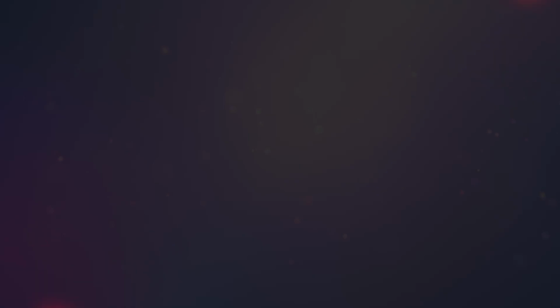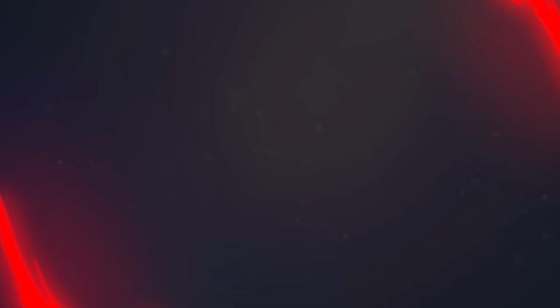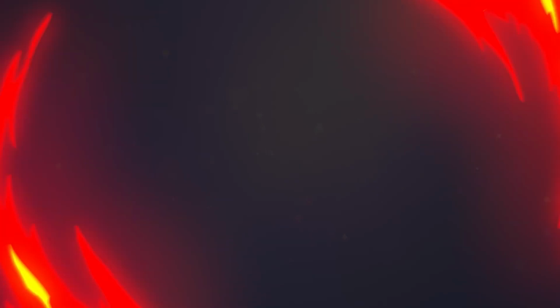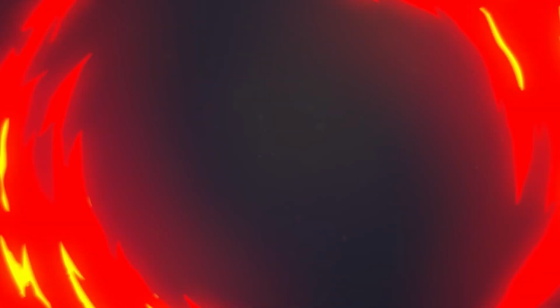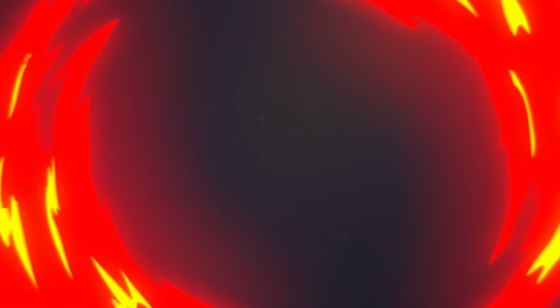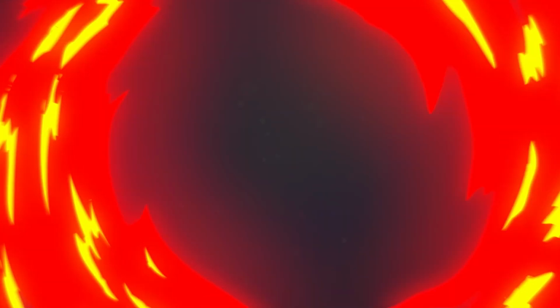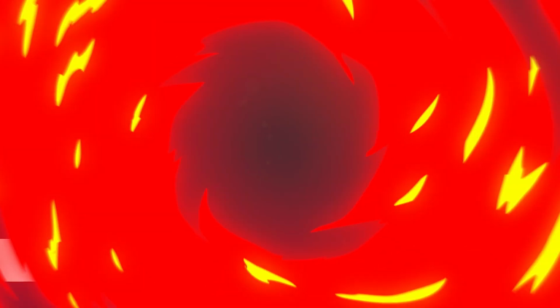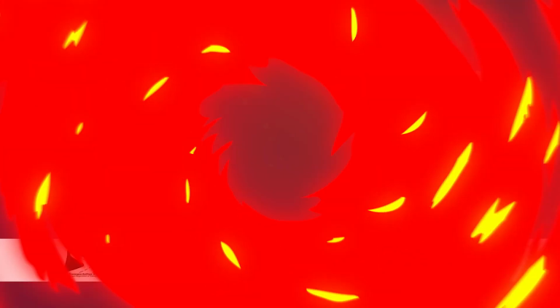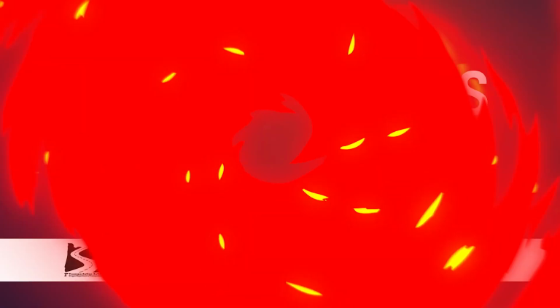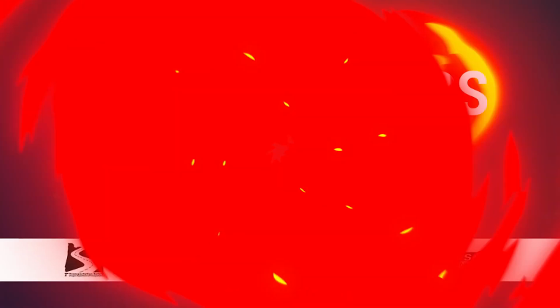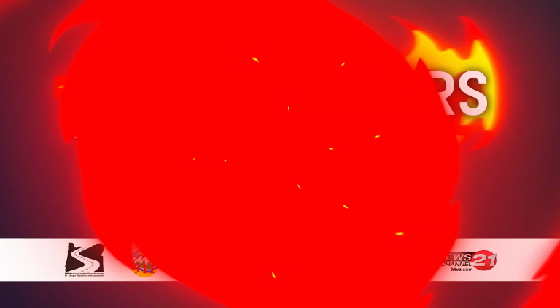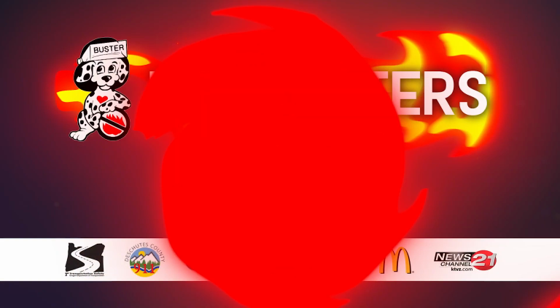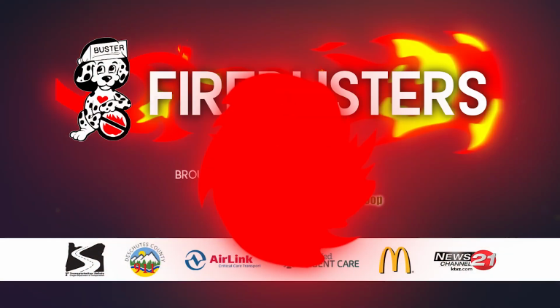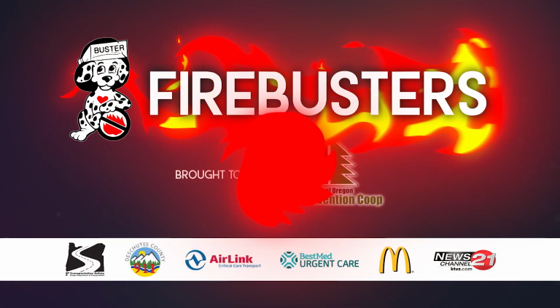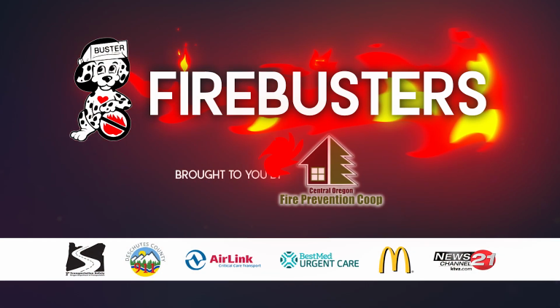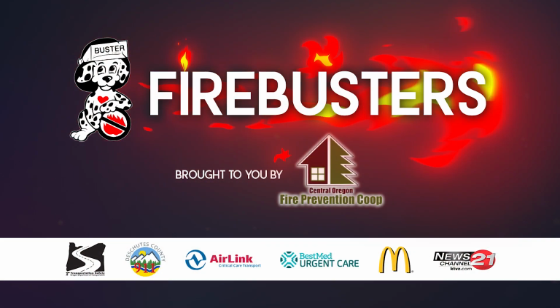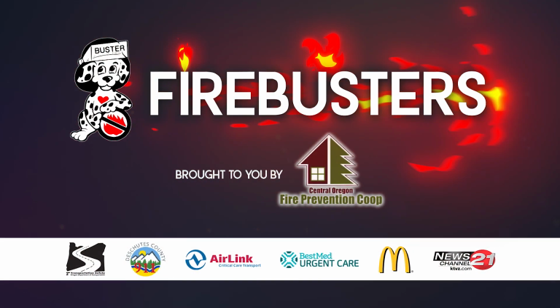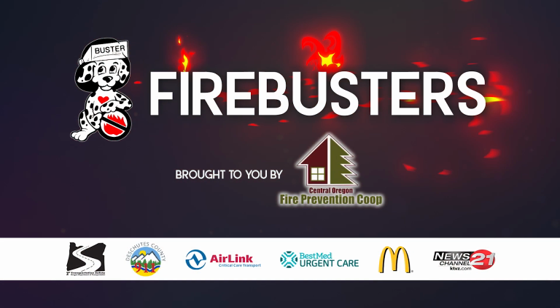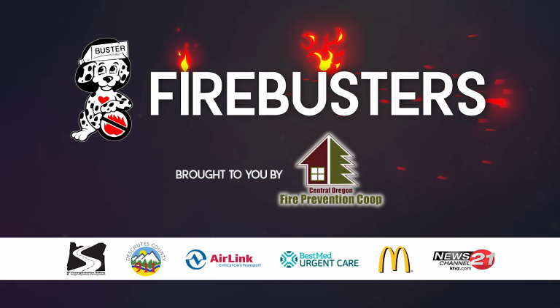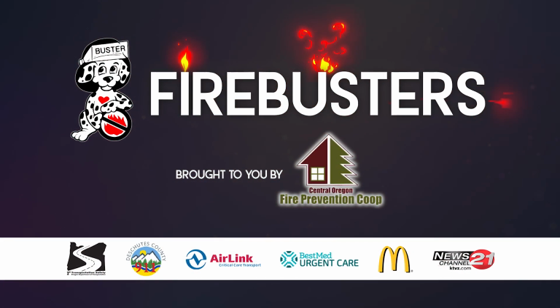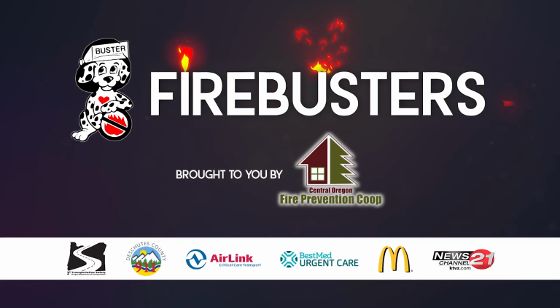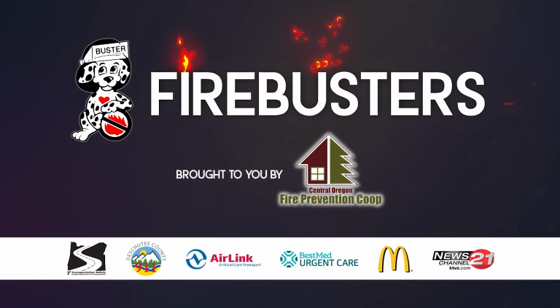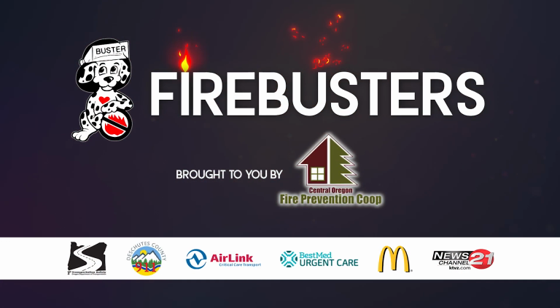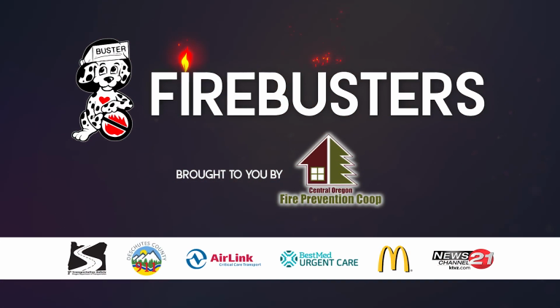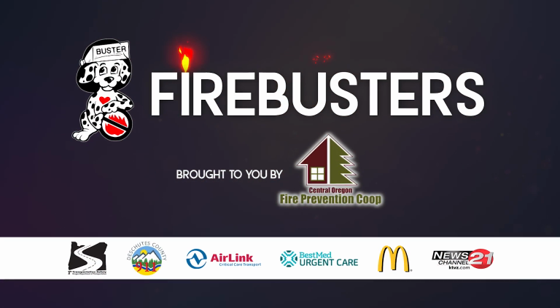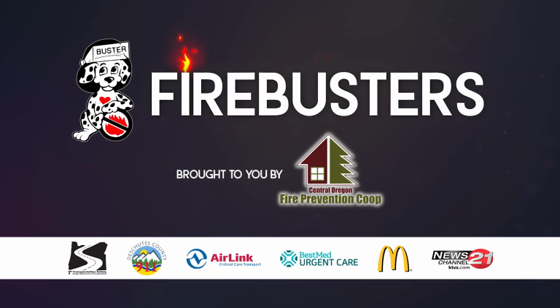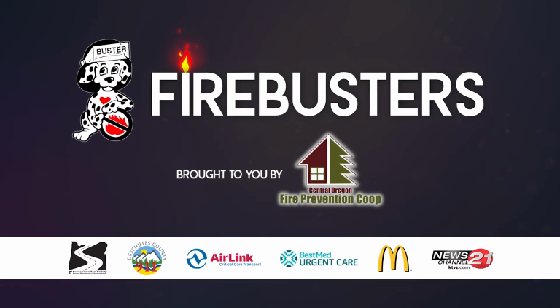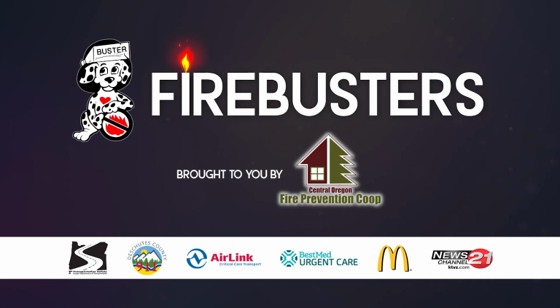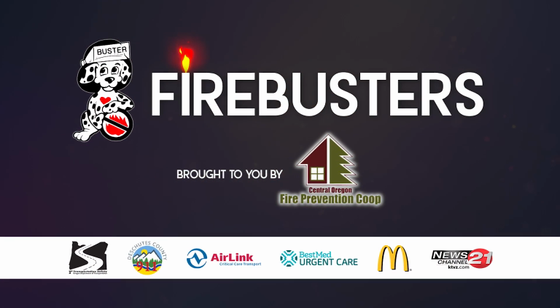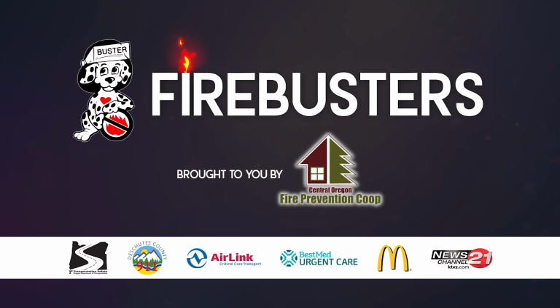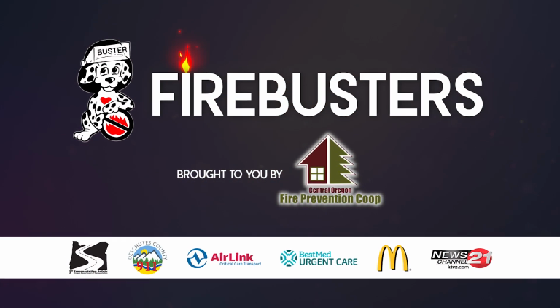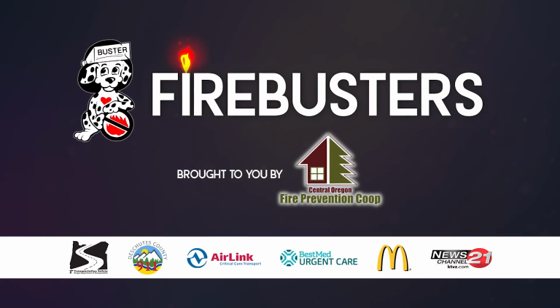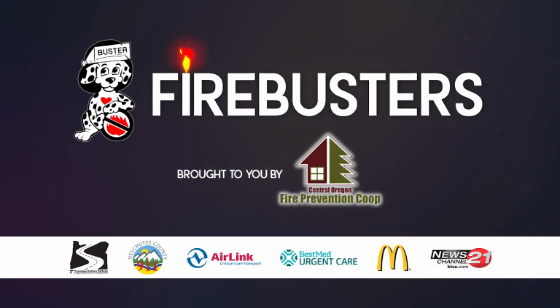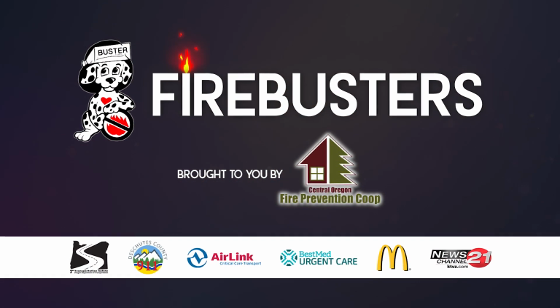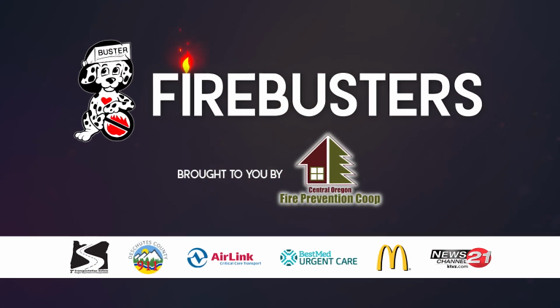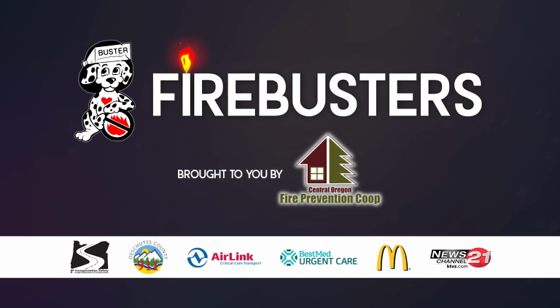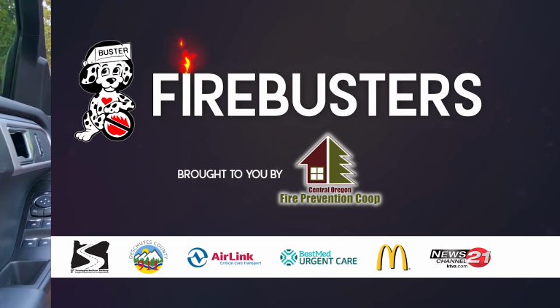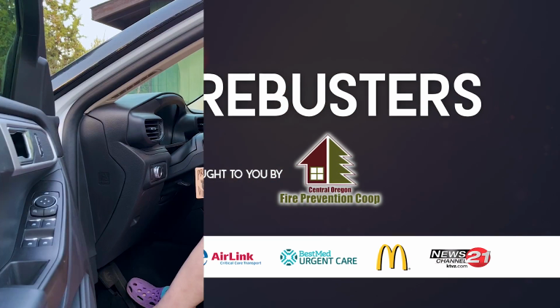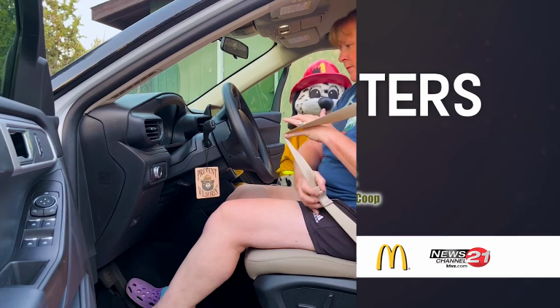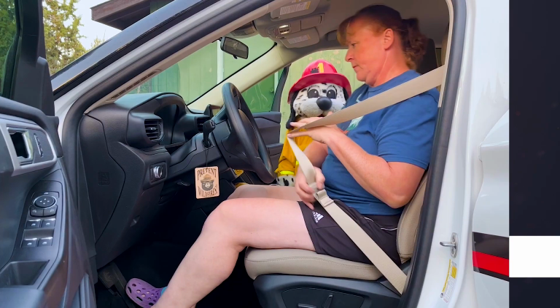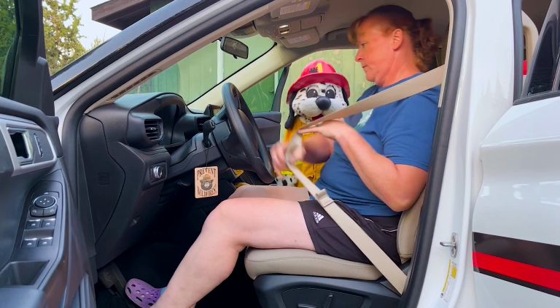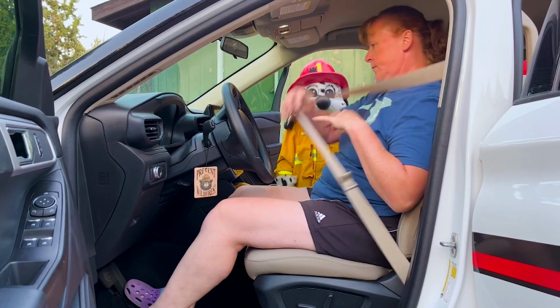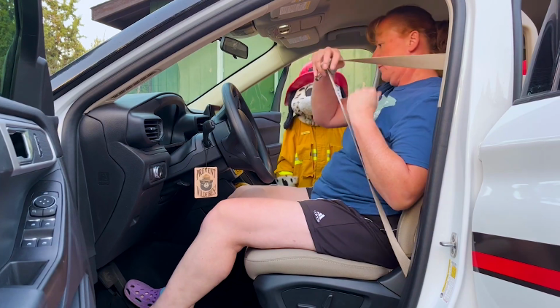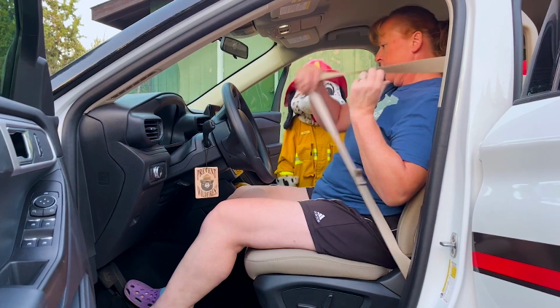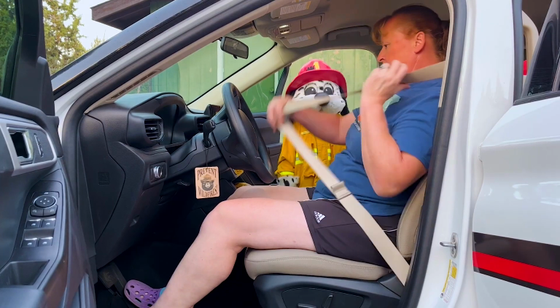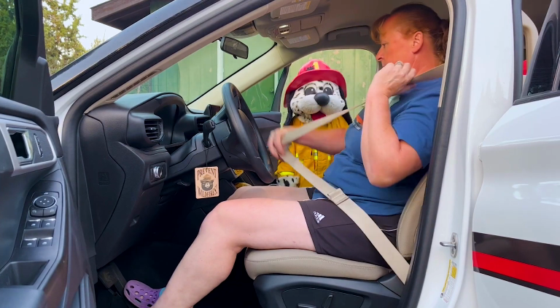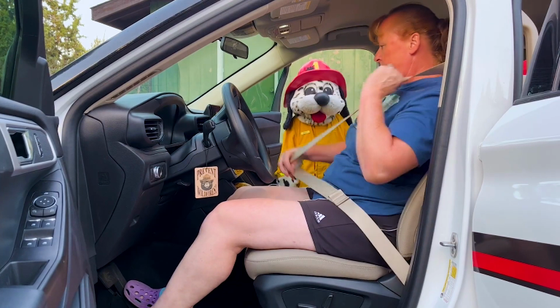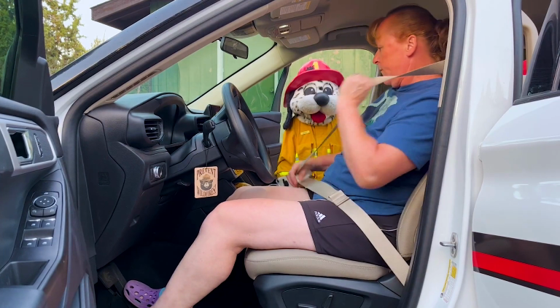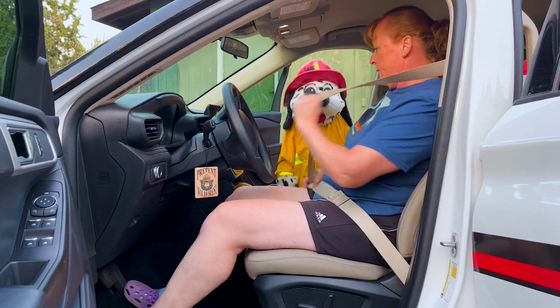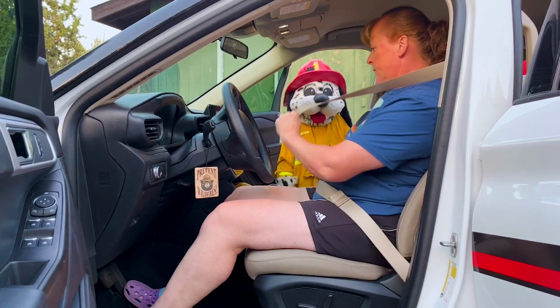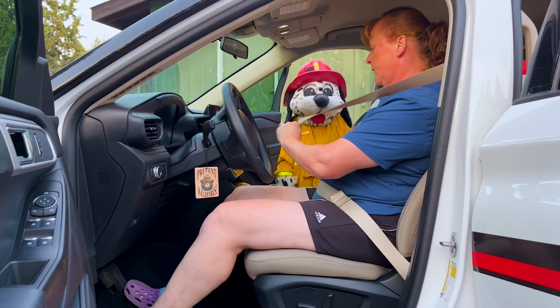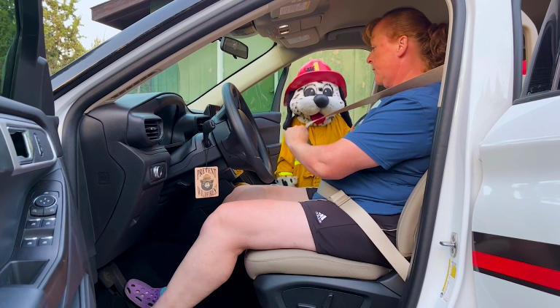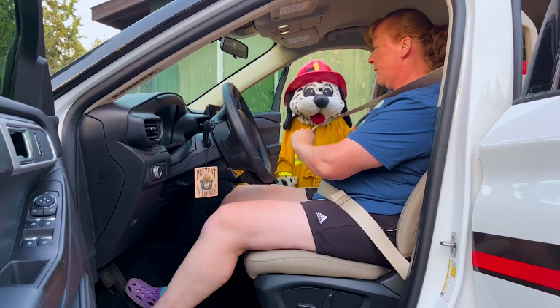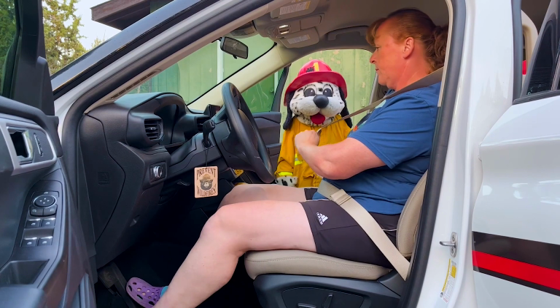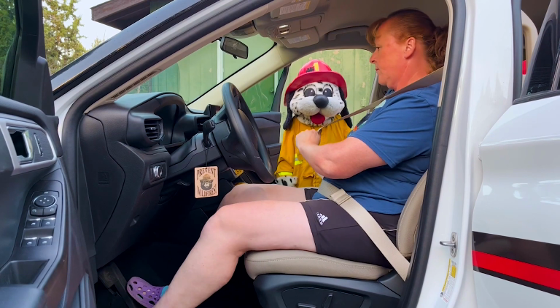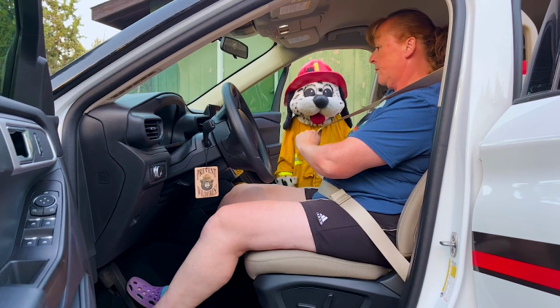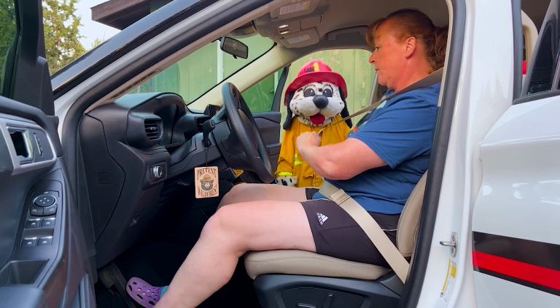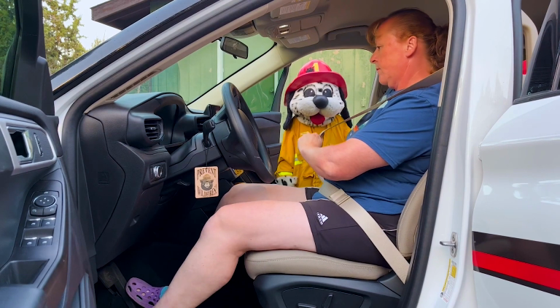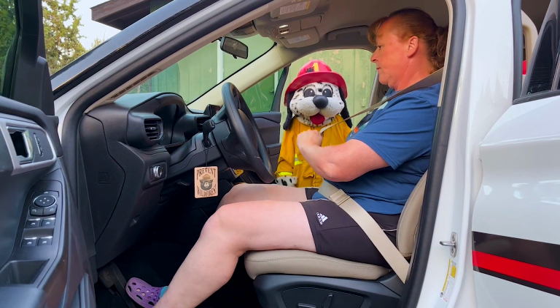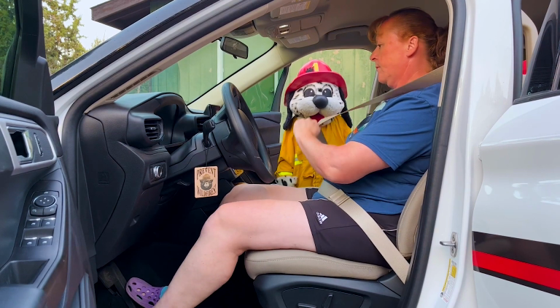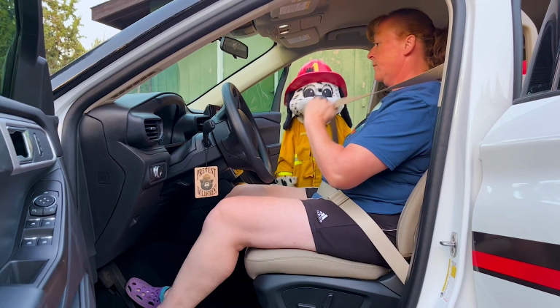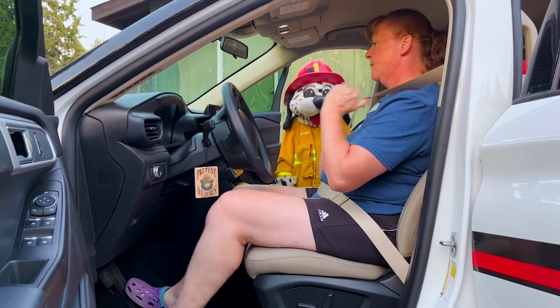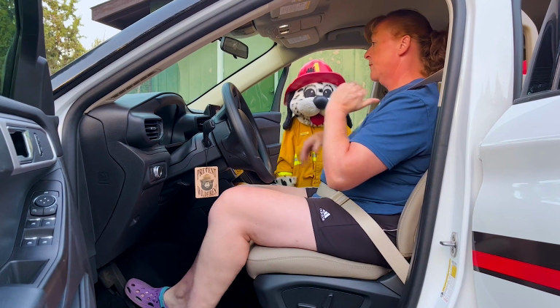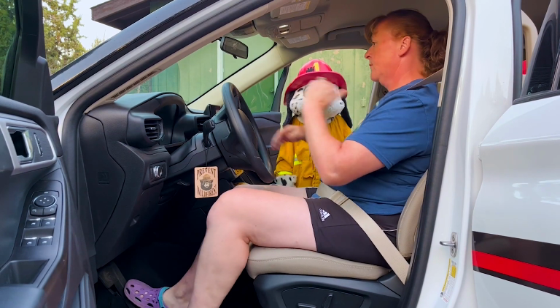Fire Buster is brought to you by your local fire agencies and these perks. Did you know seat belts are made to fit grown-ups?